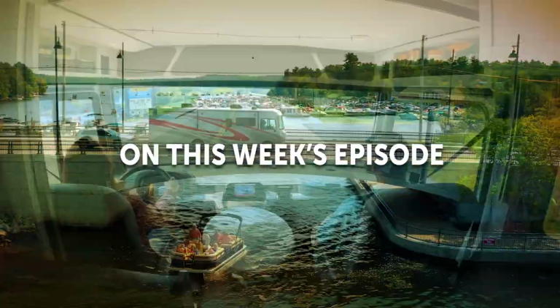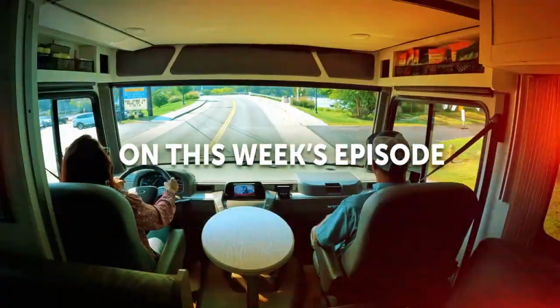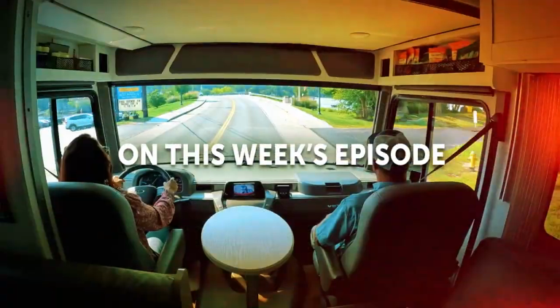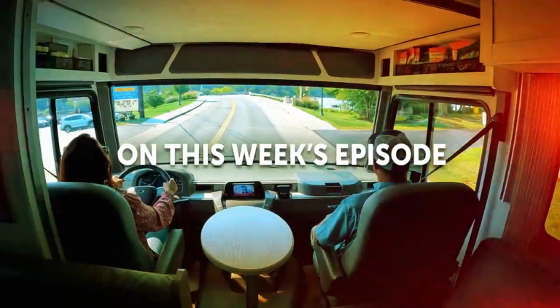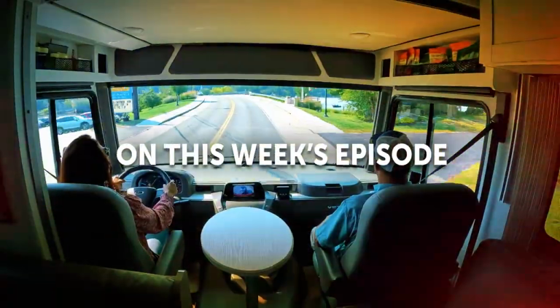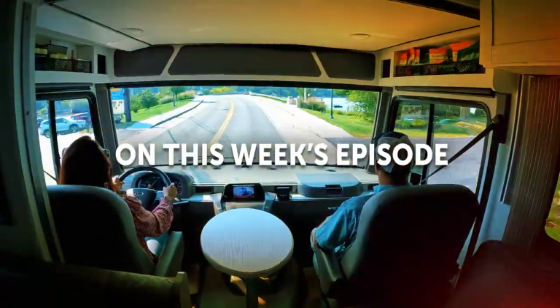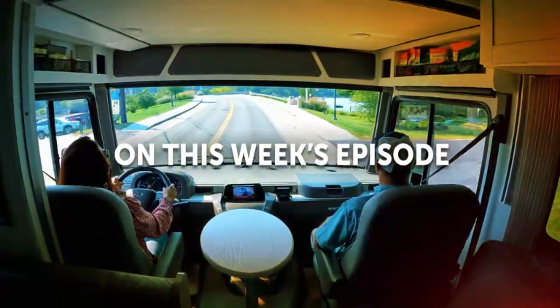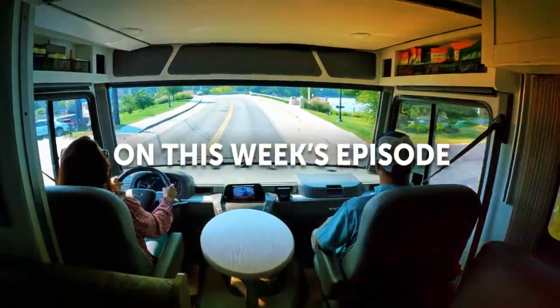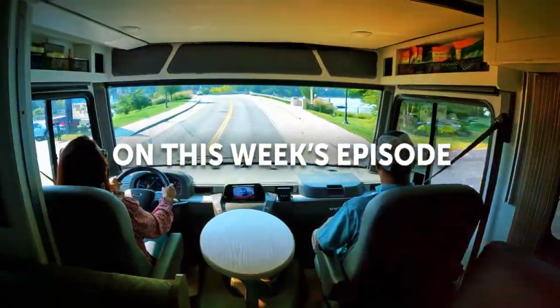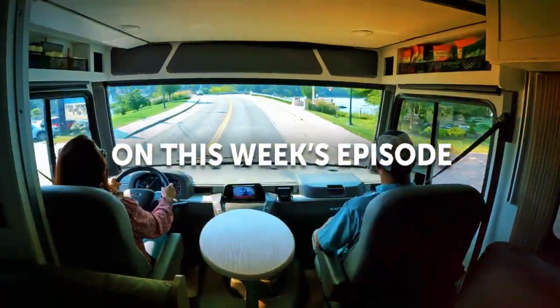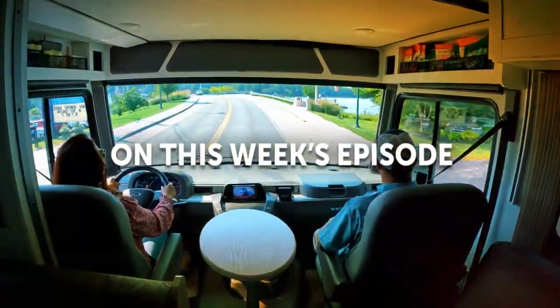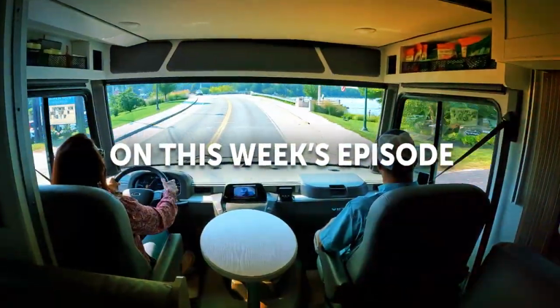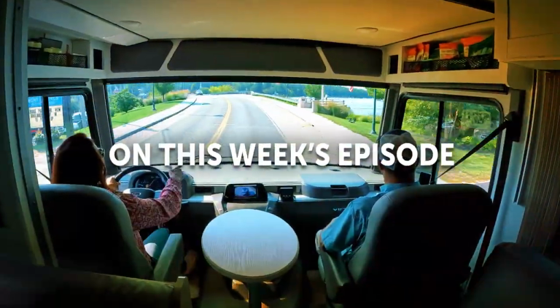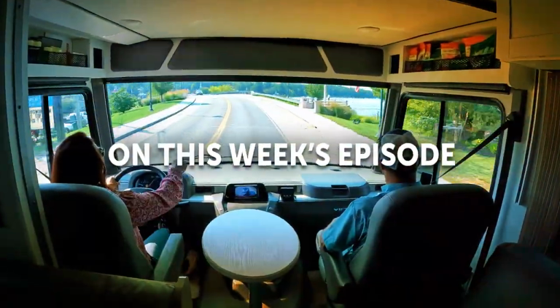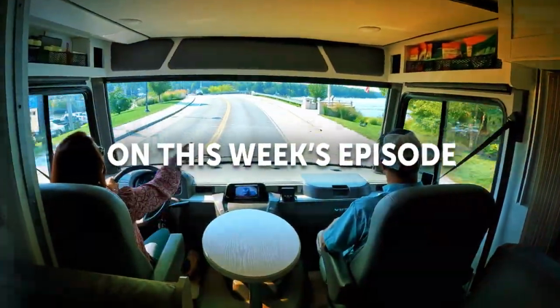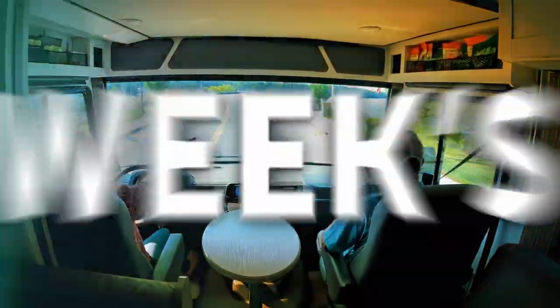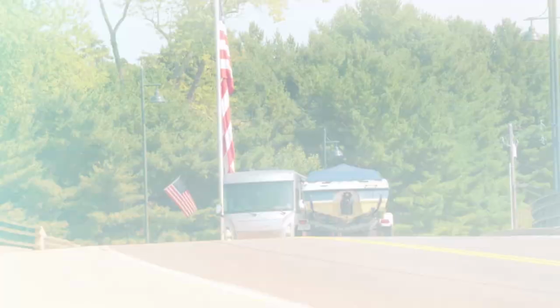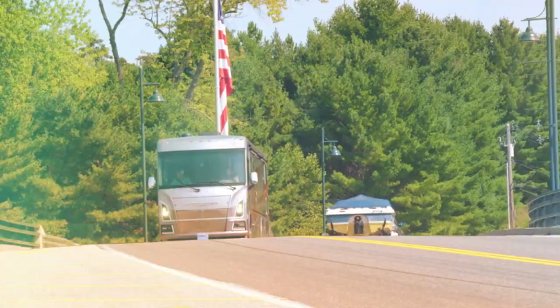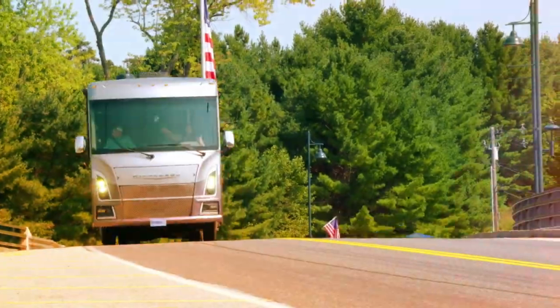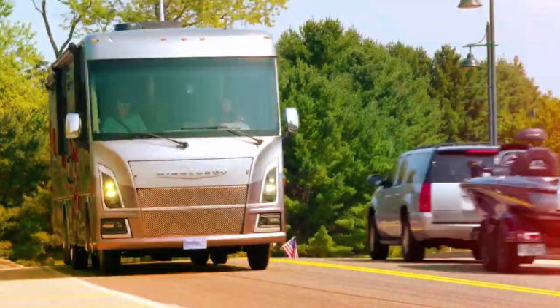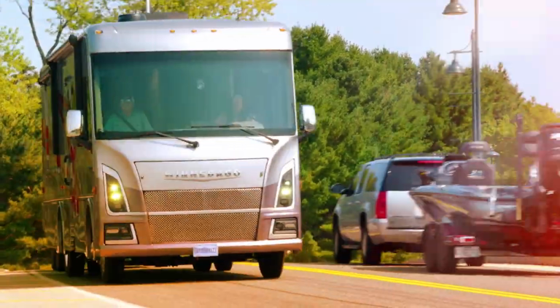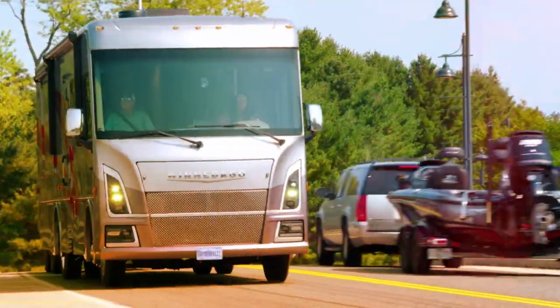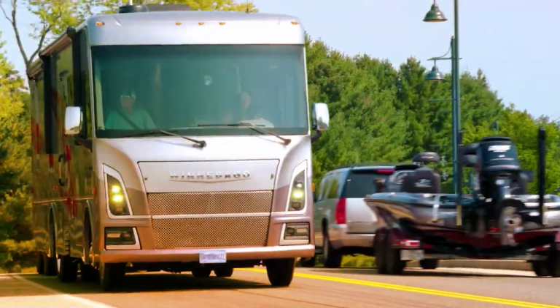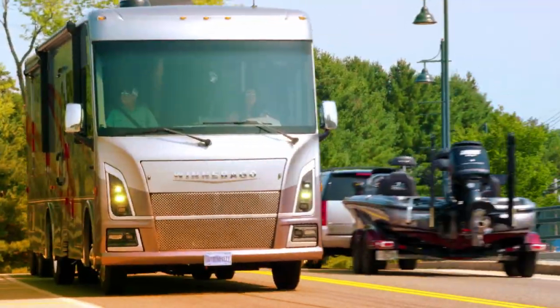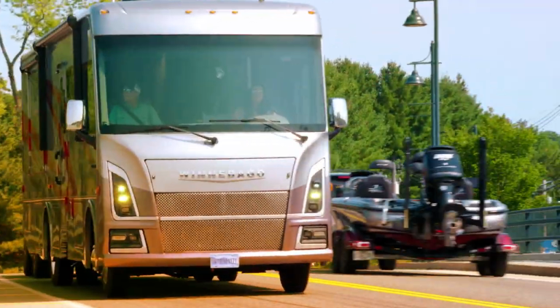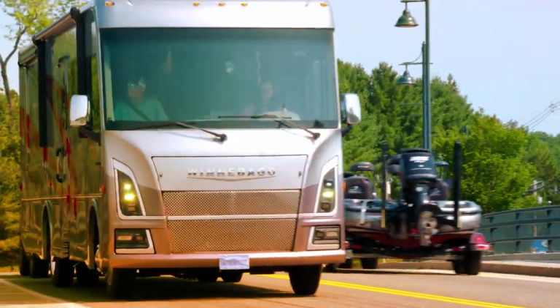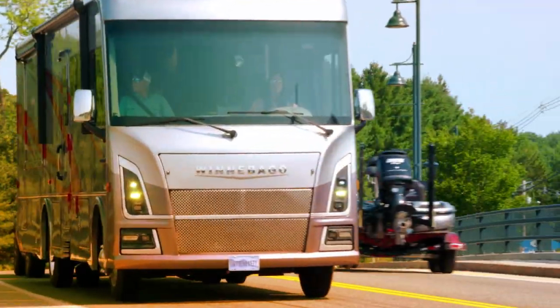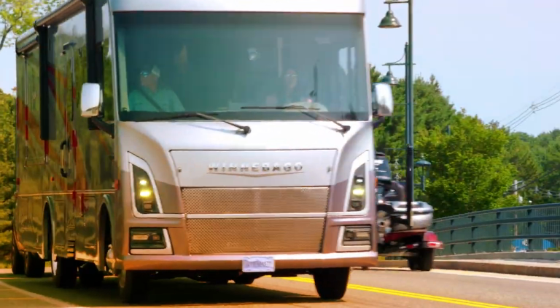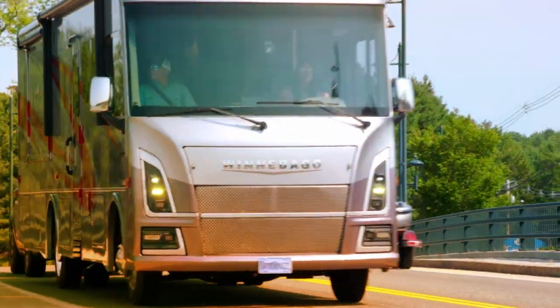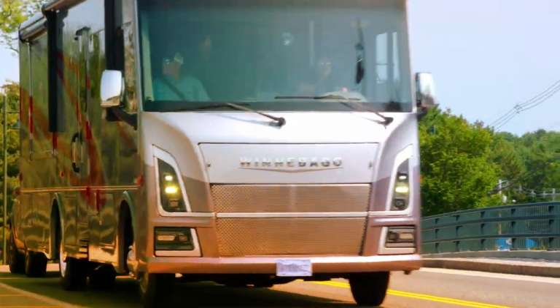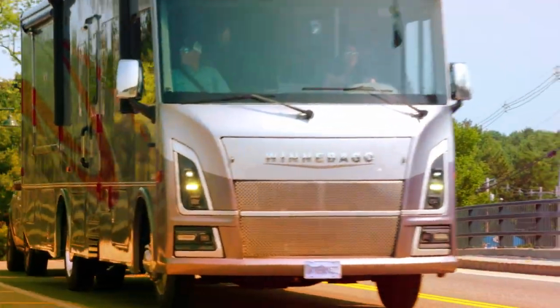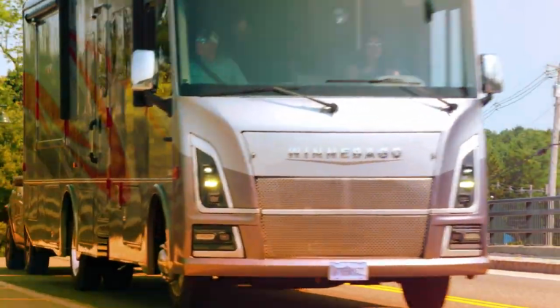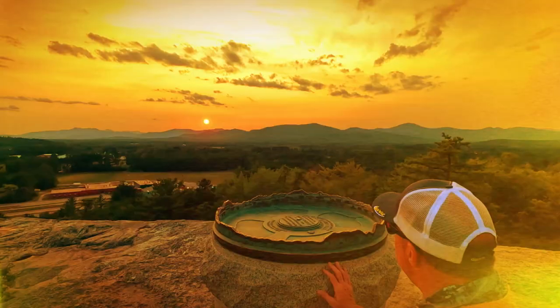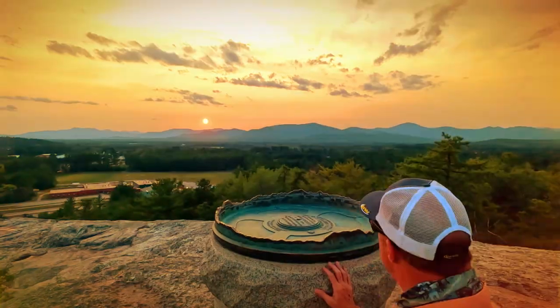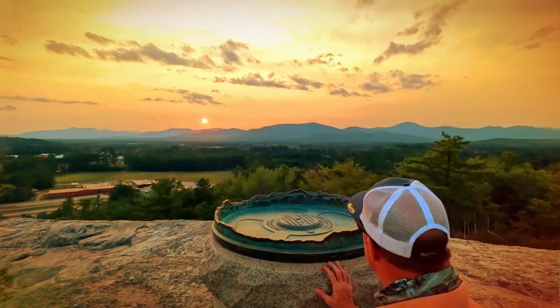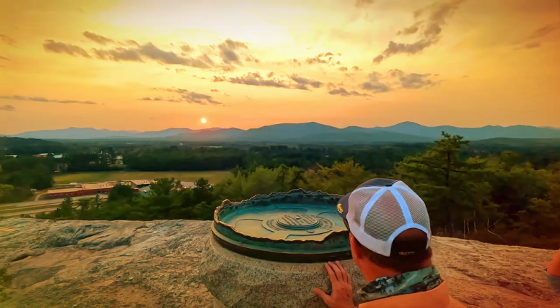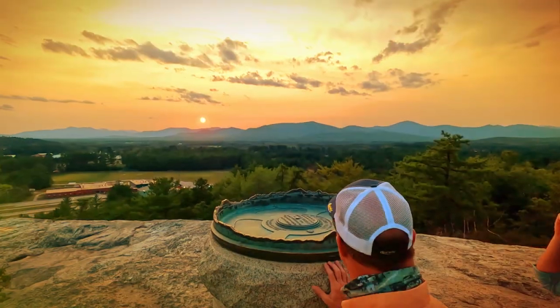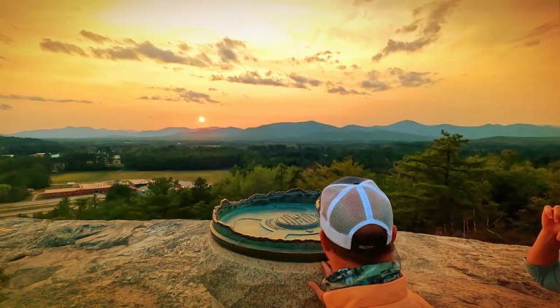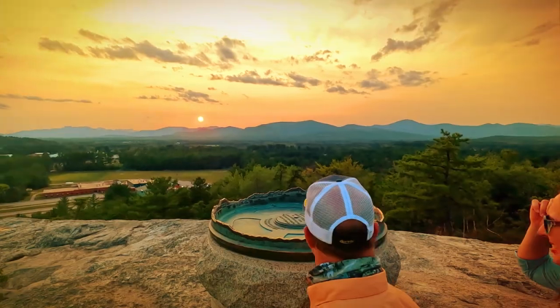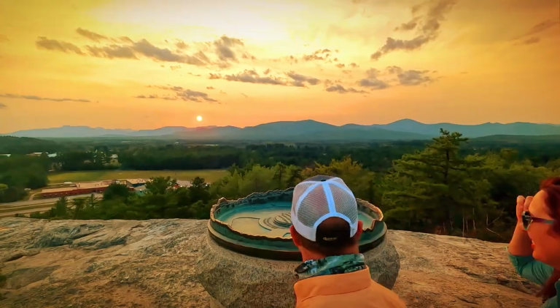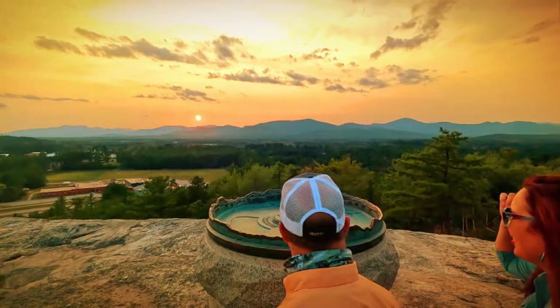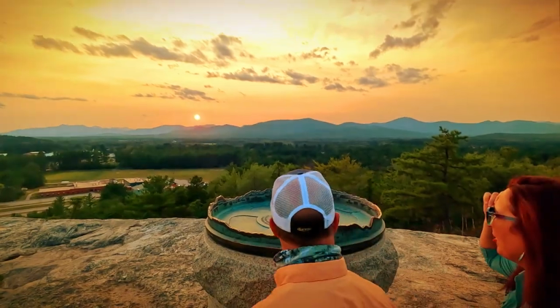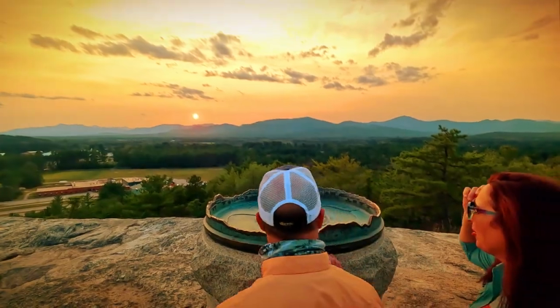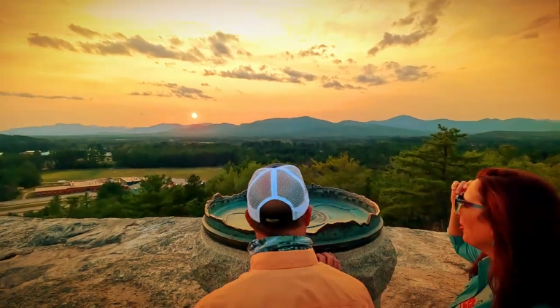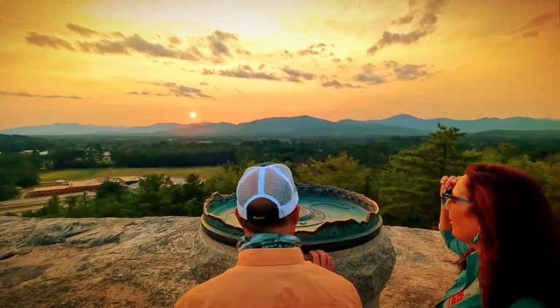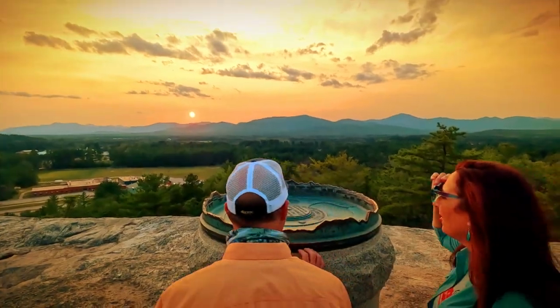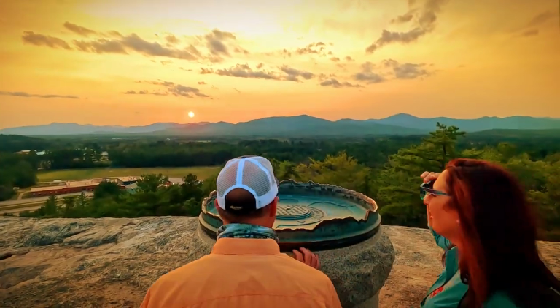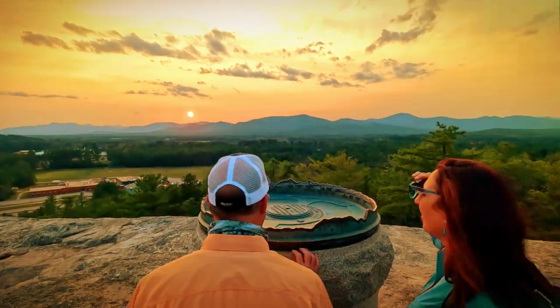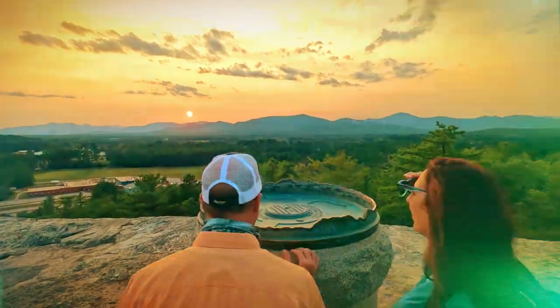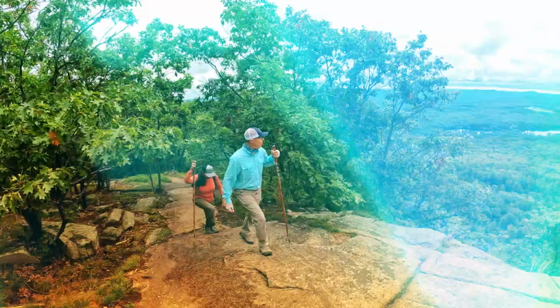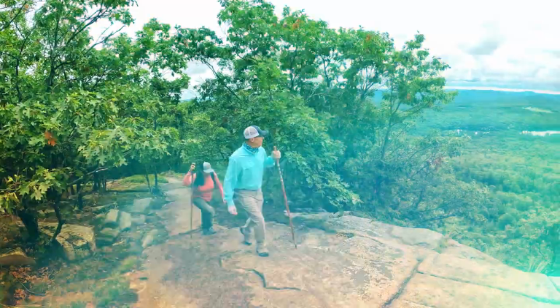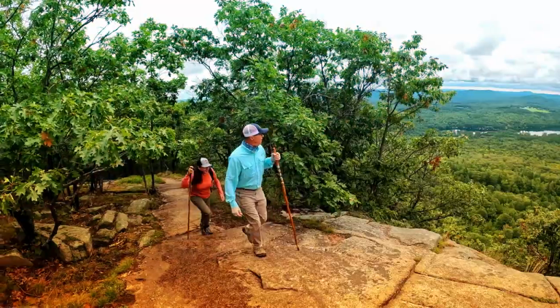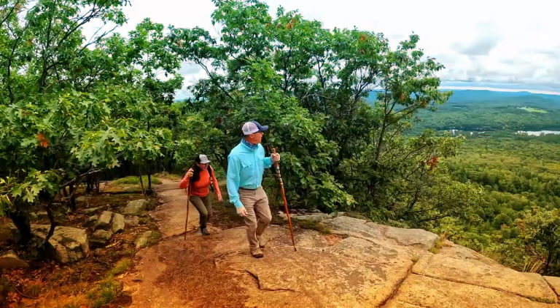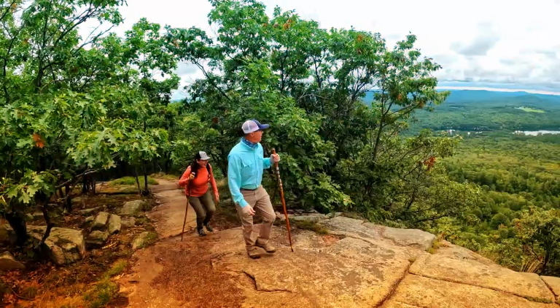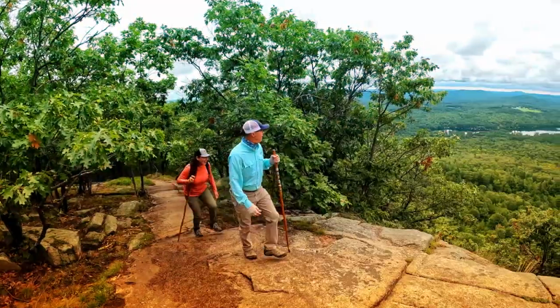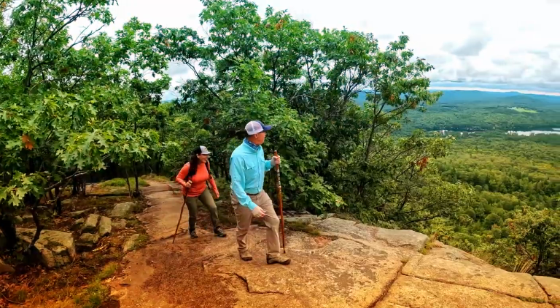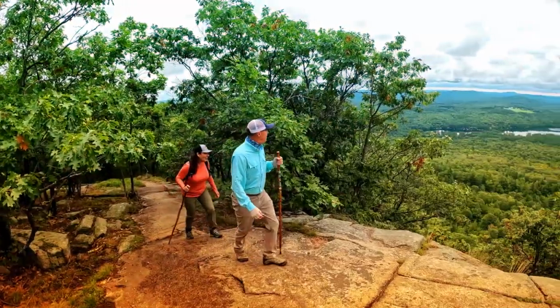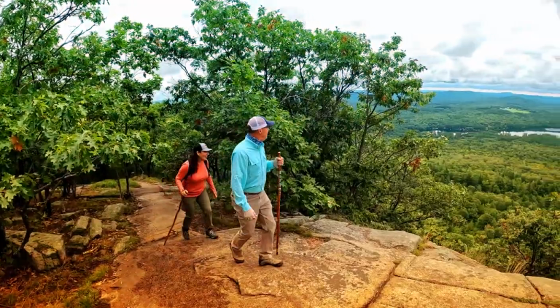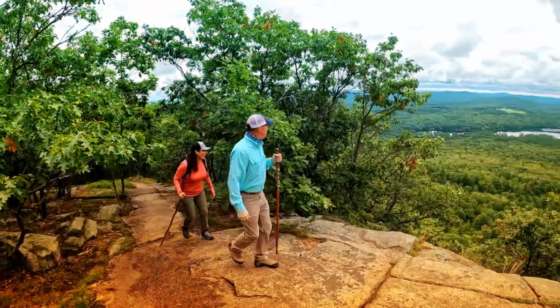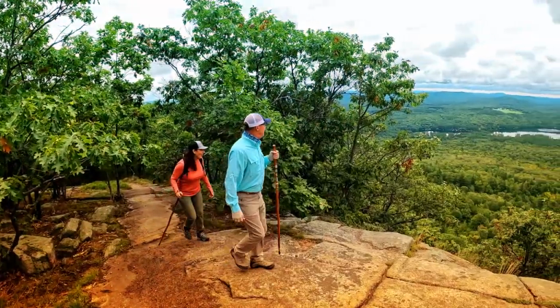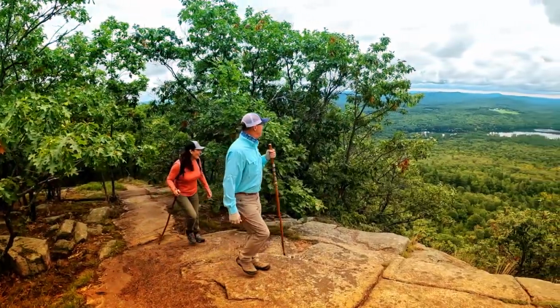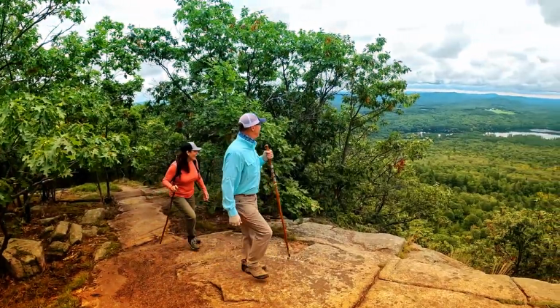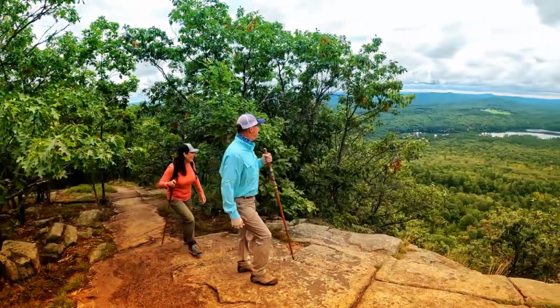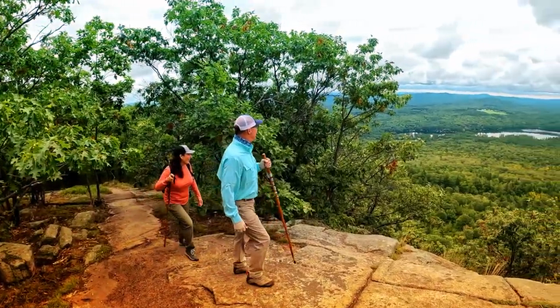Oh my gosh, look at the mountains back there. Check this thing out. Oh, it's incredible.